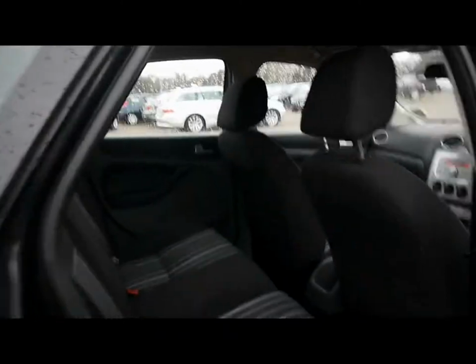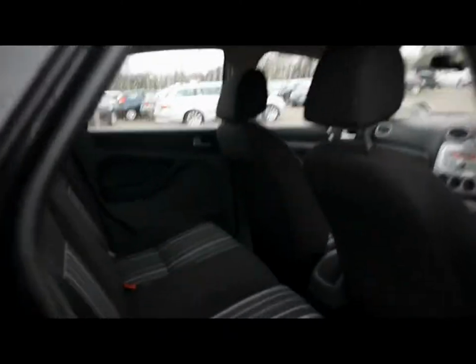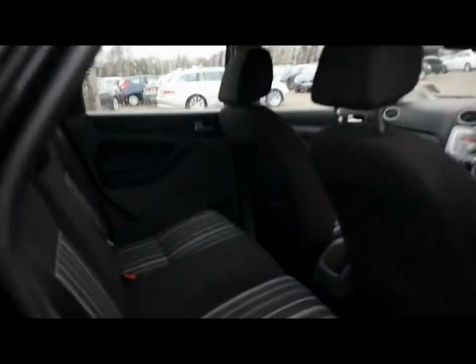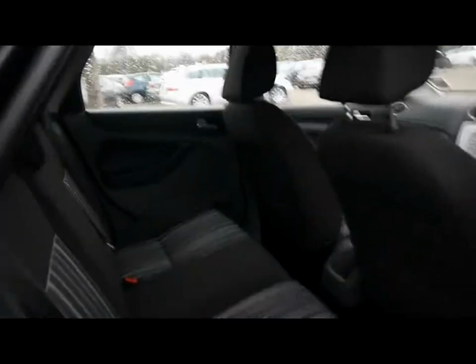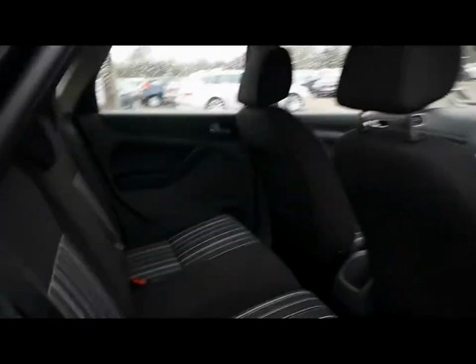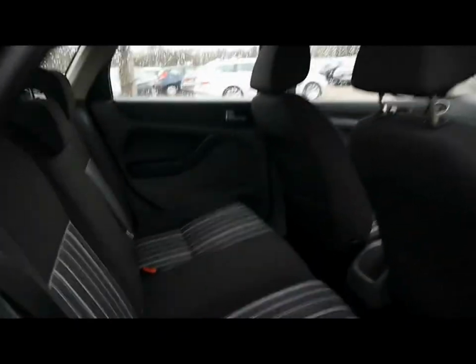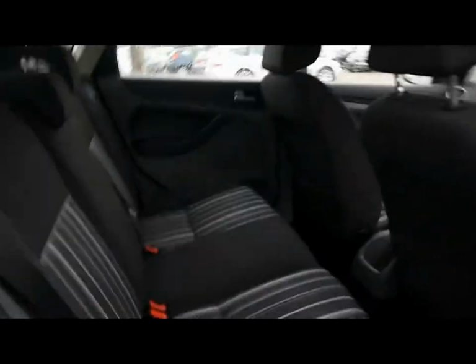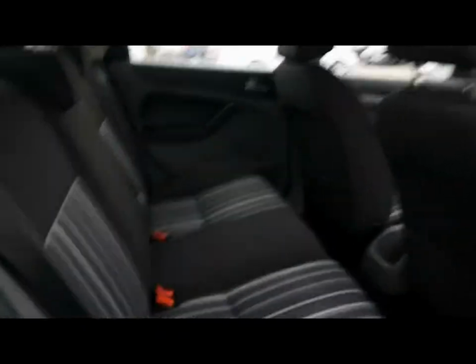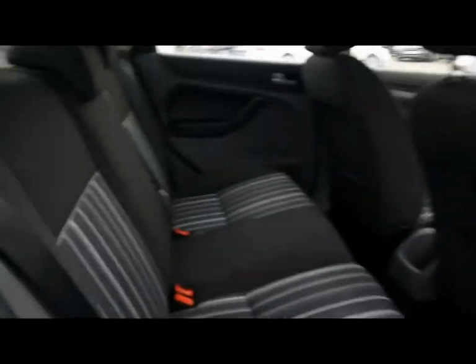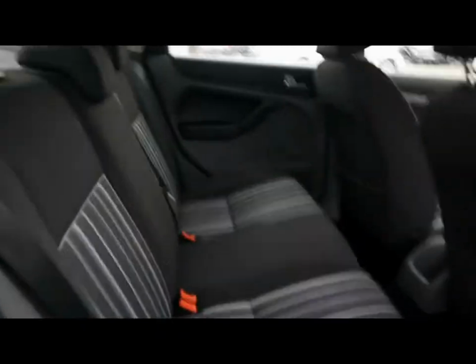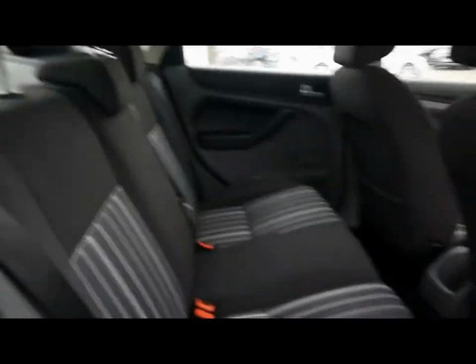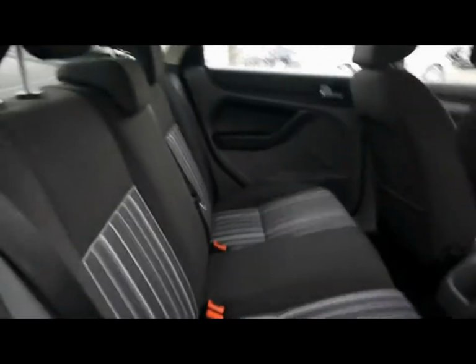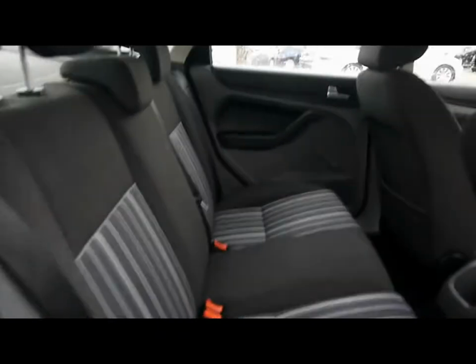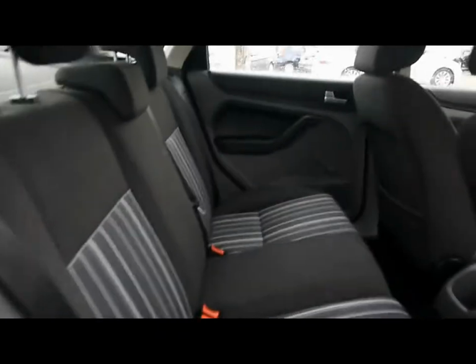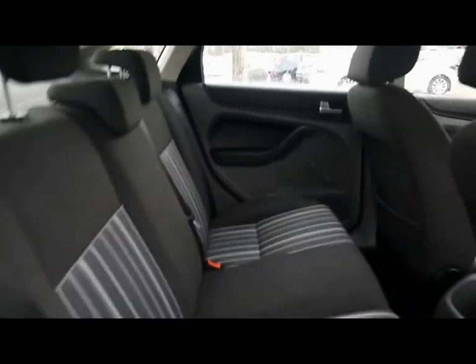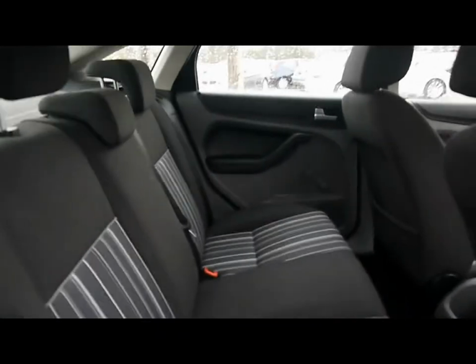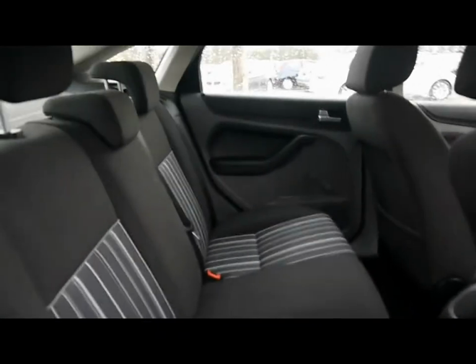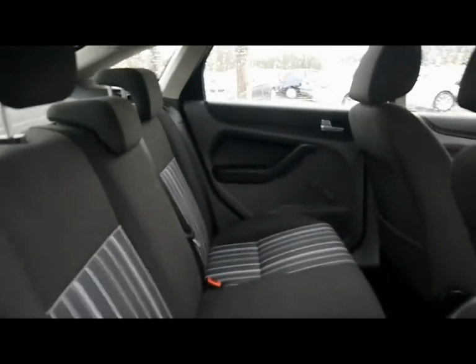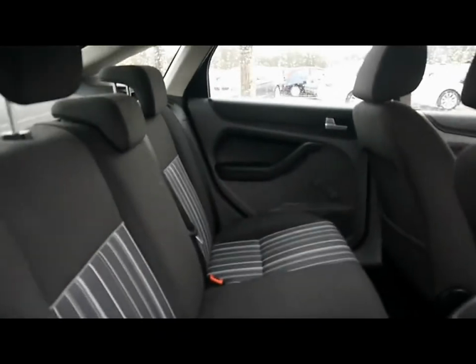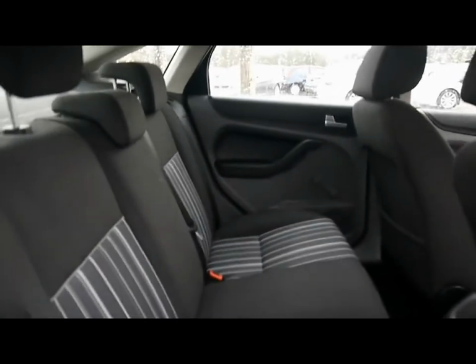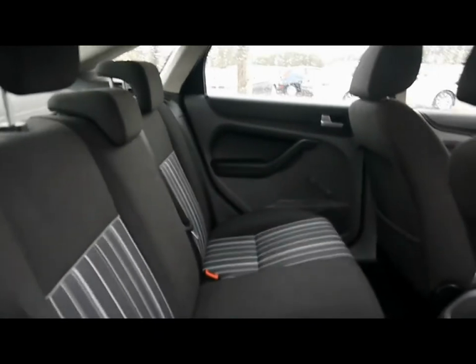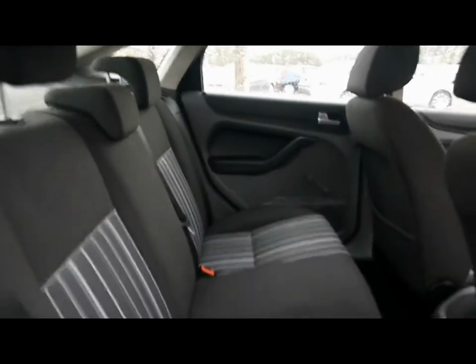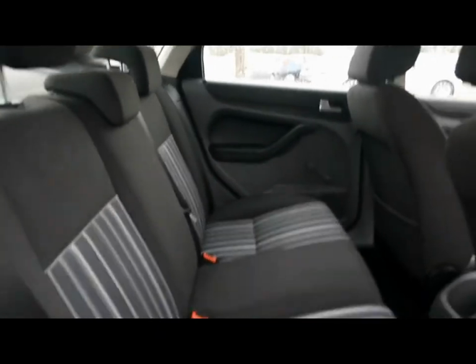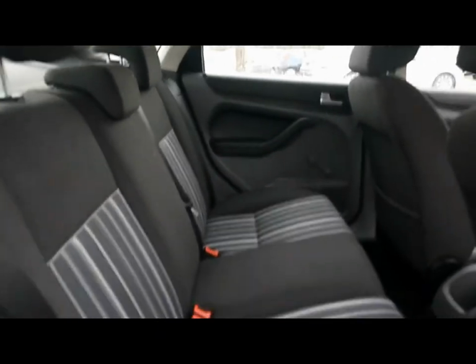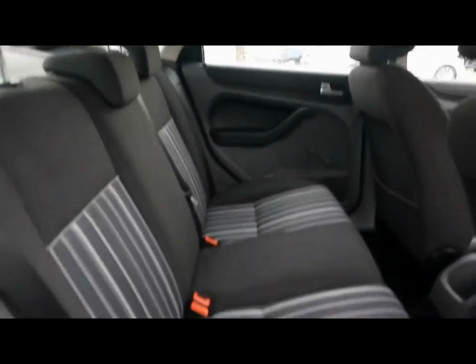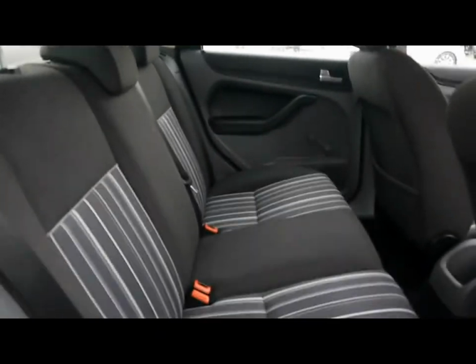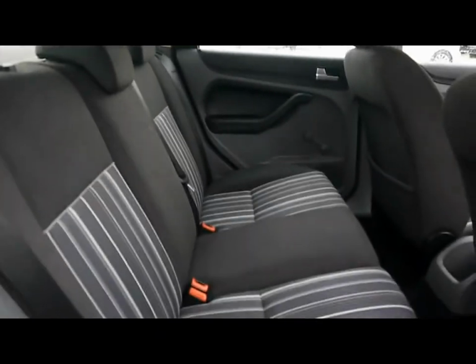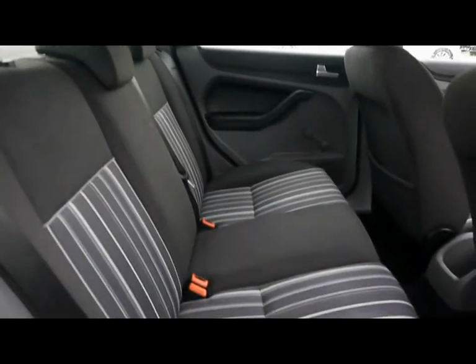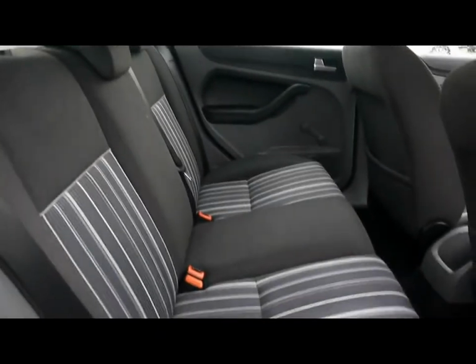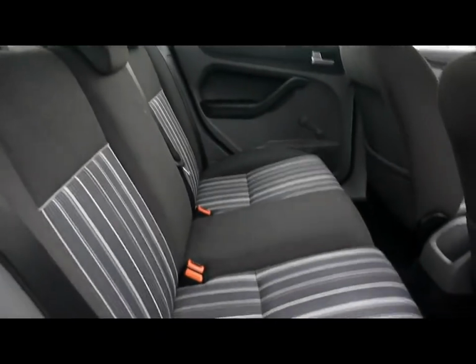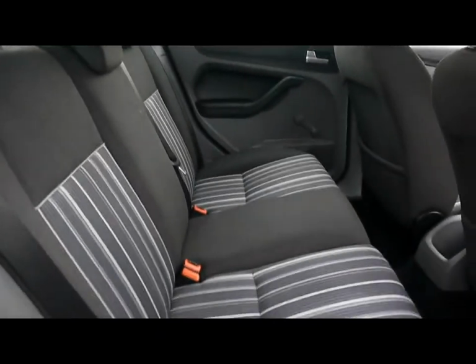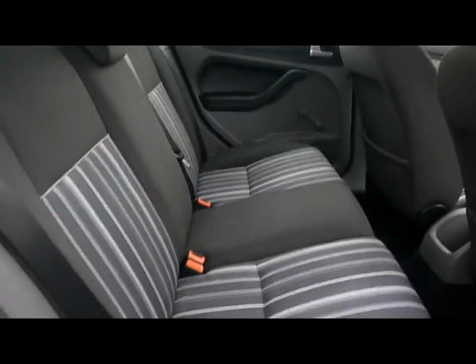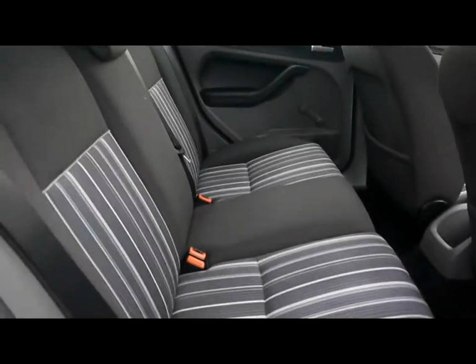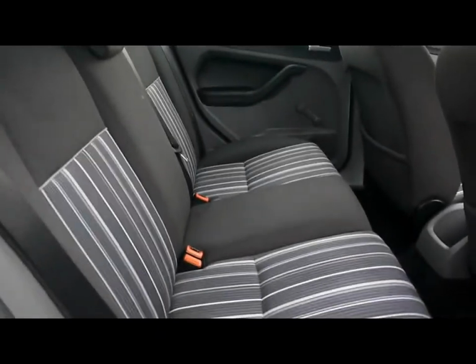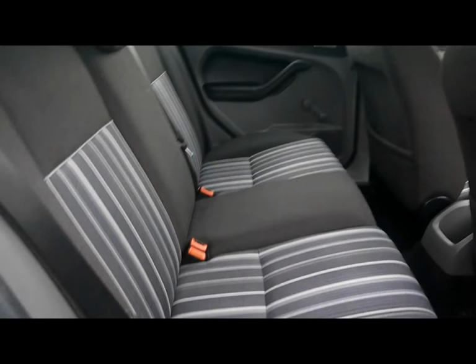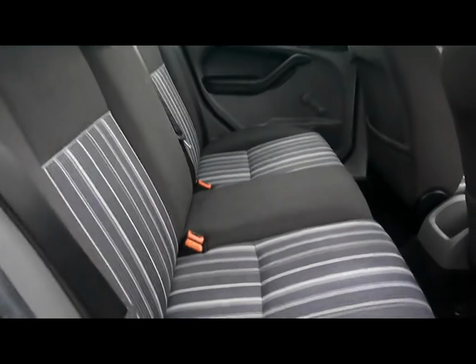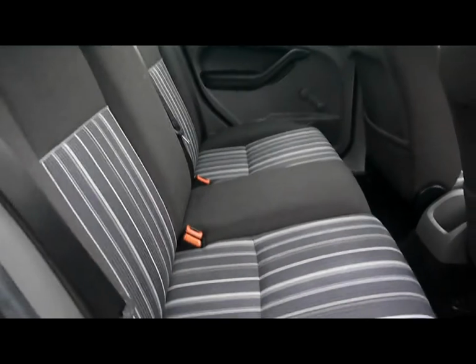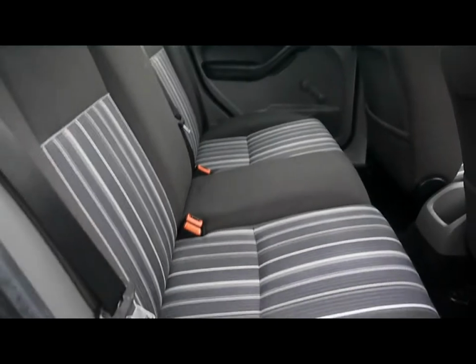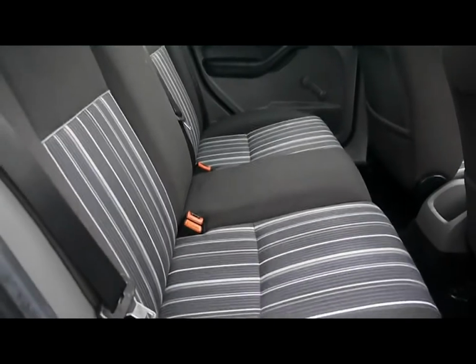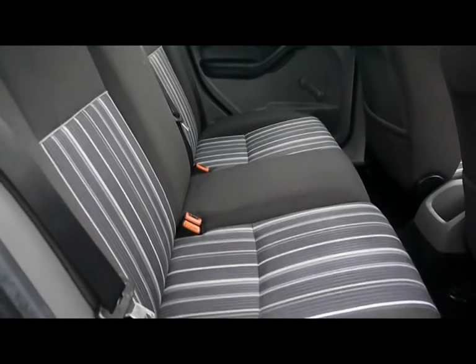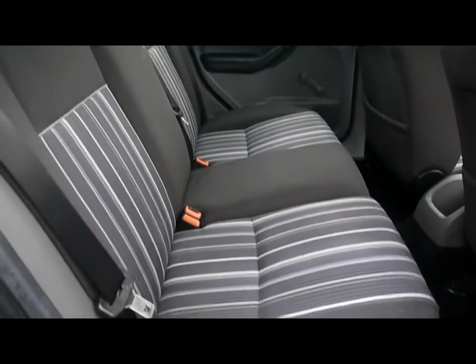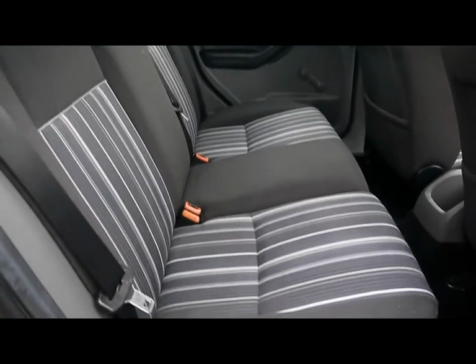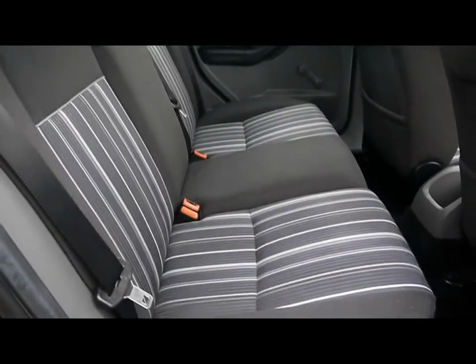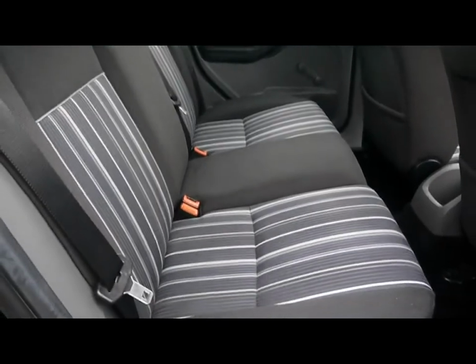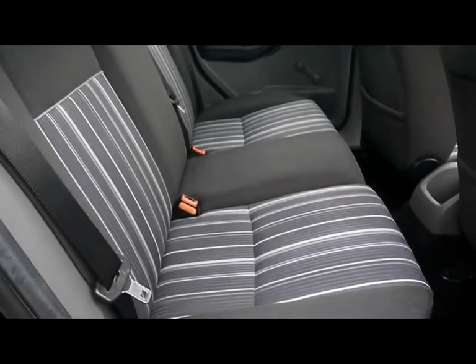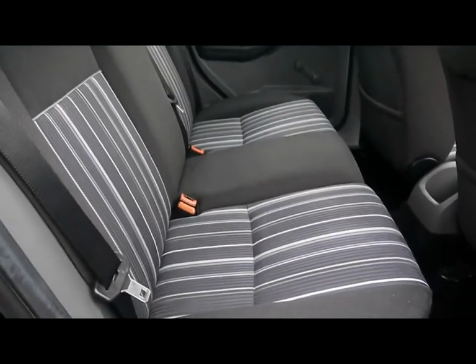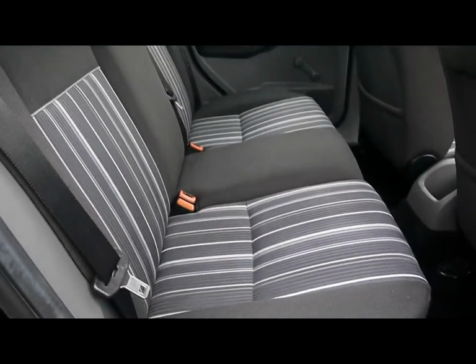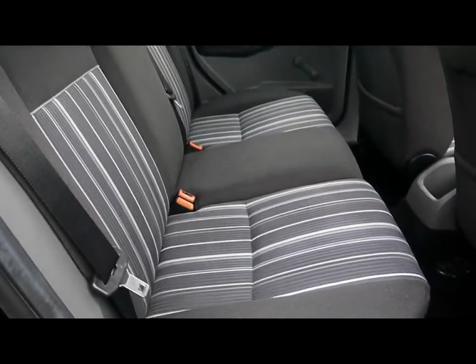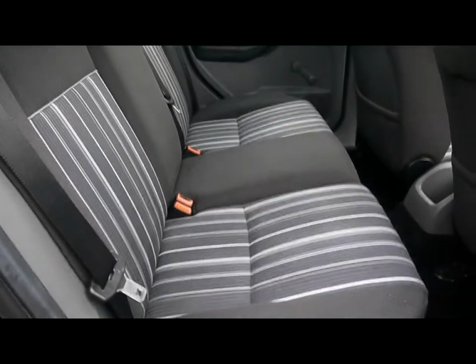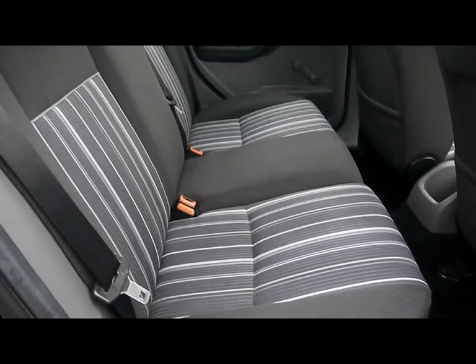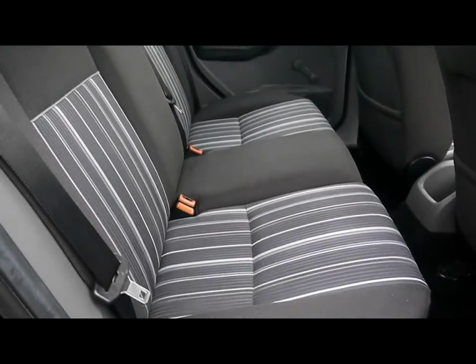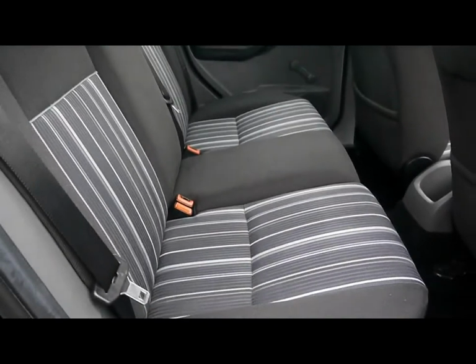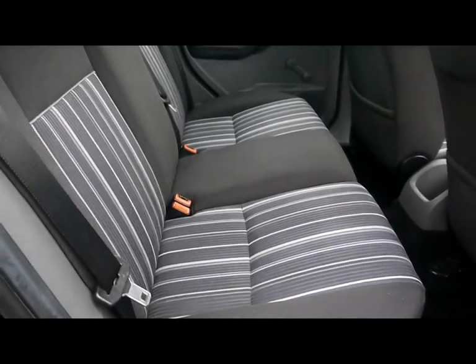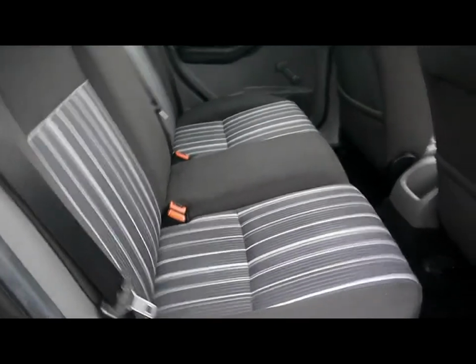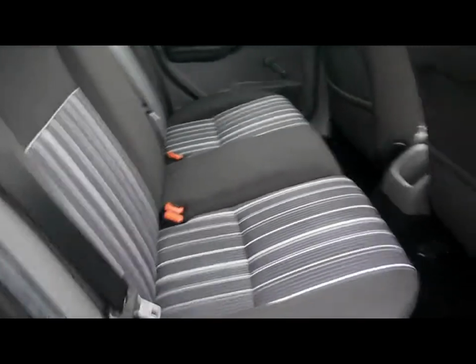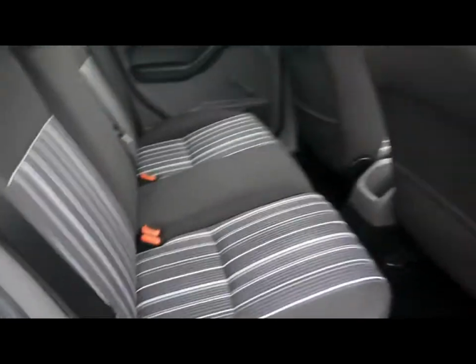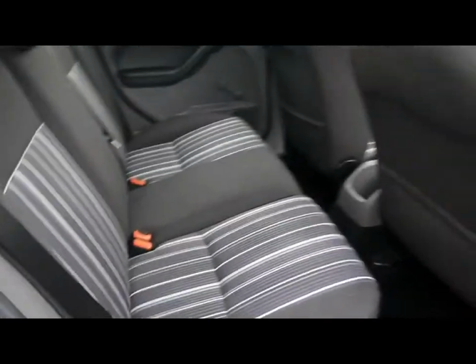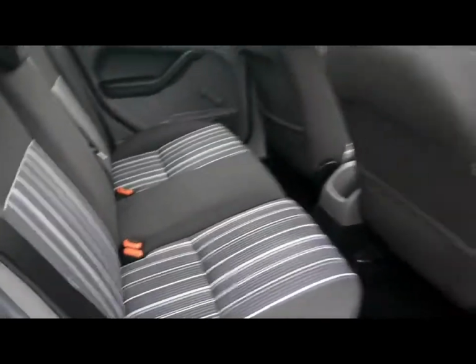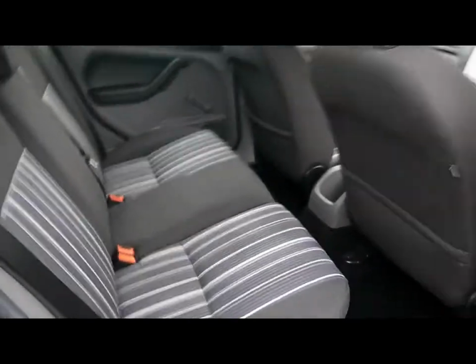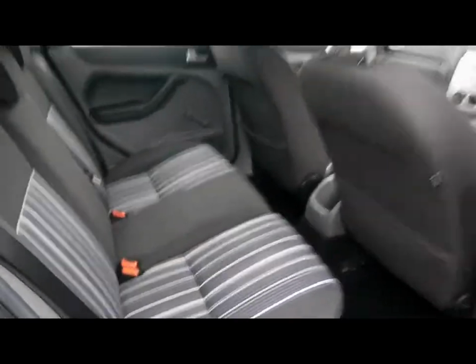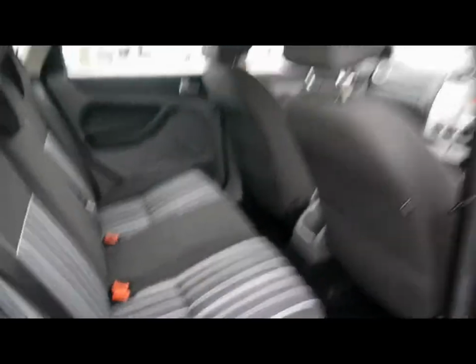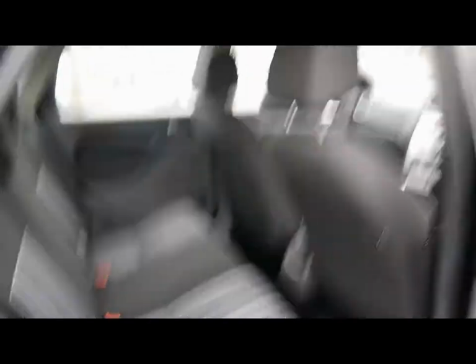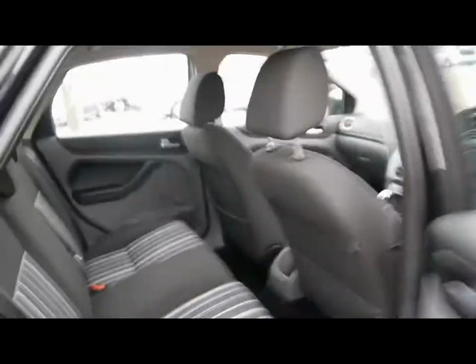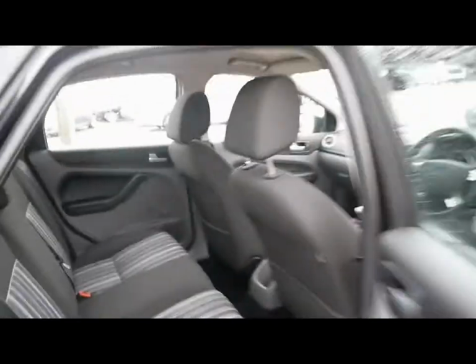Inside the car we've got a full cloth upholstery, very nicely kept with no rips, tears or stains on any of the seats, front or back.